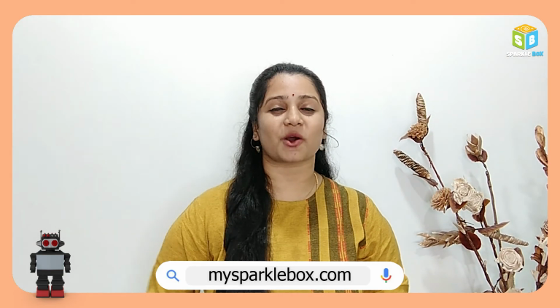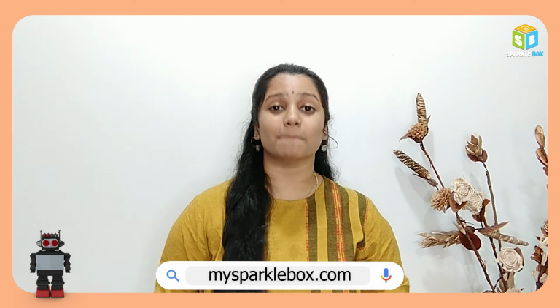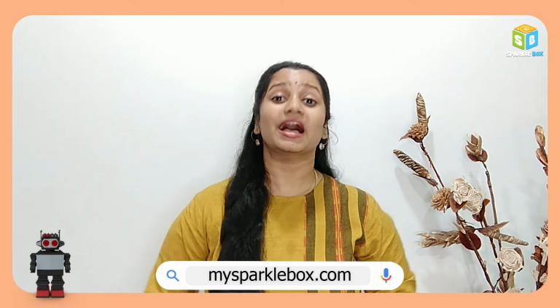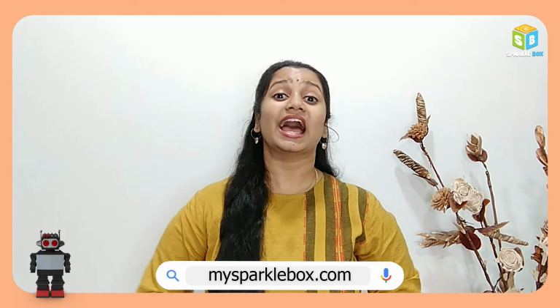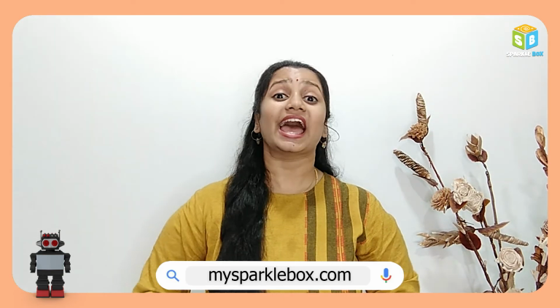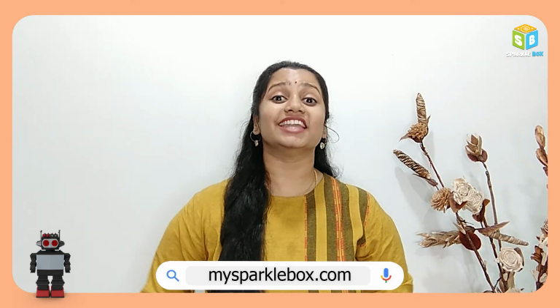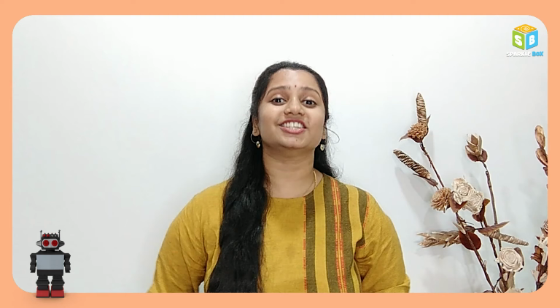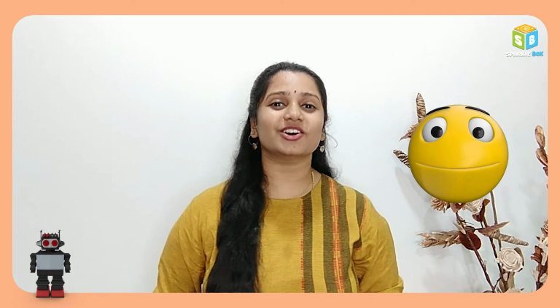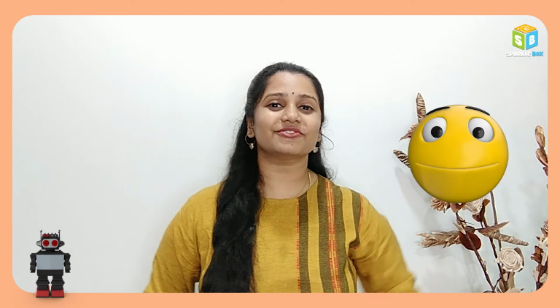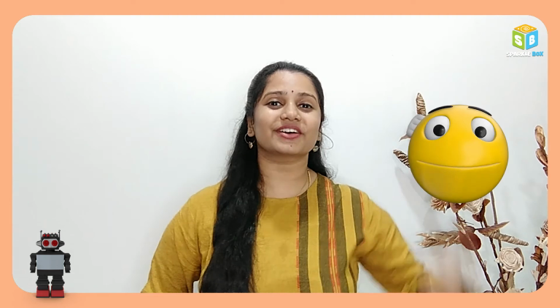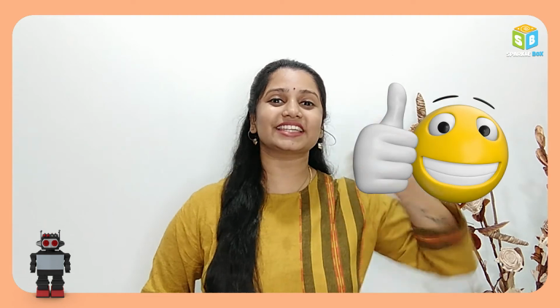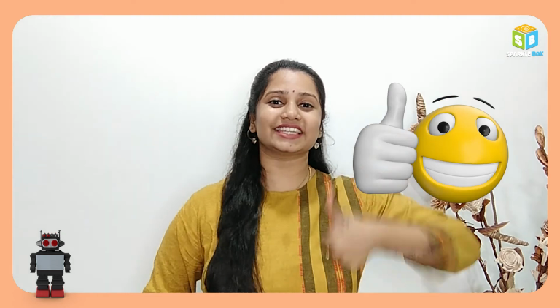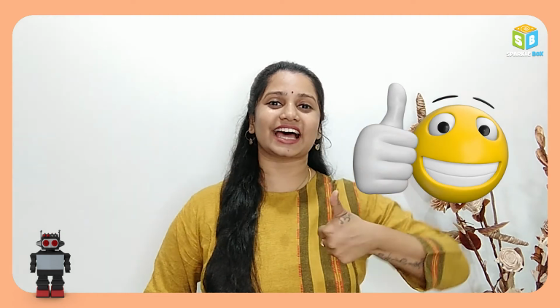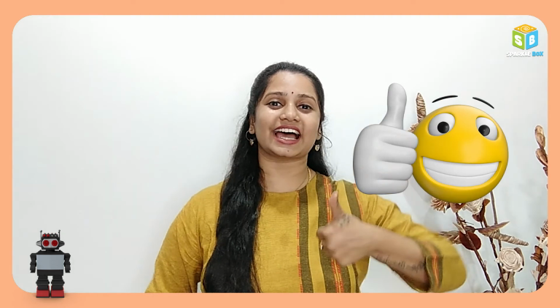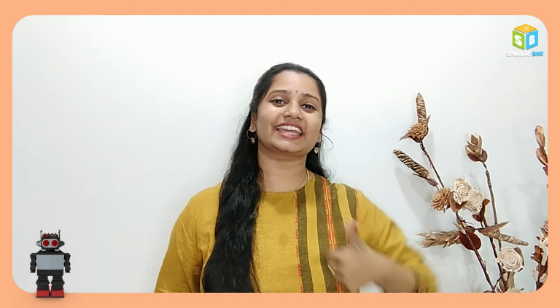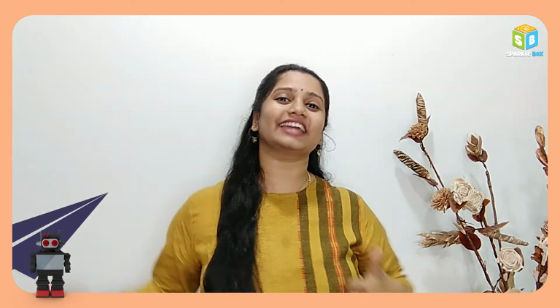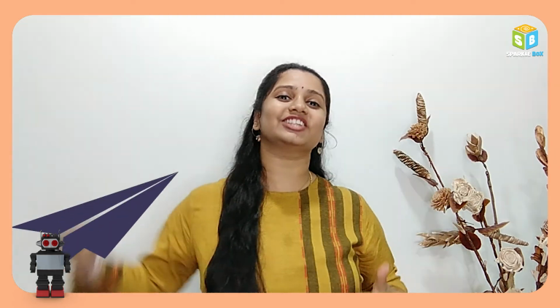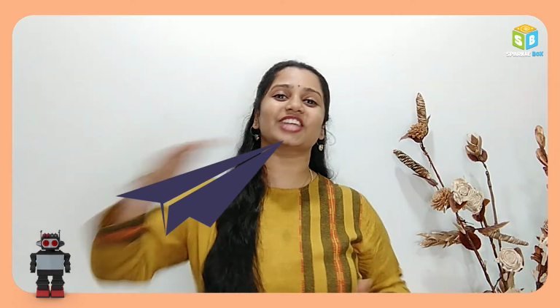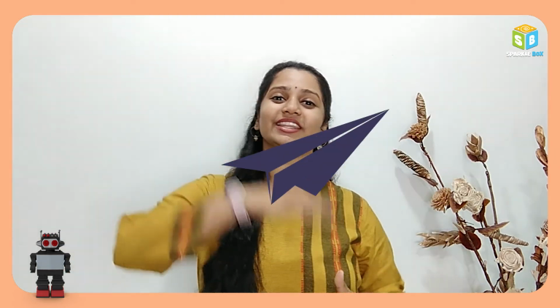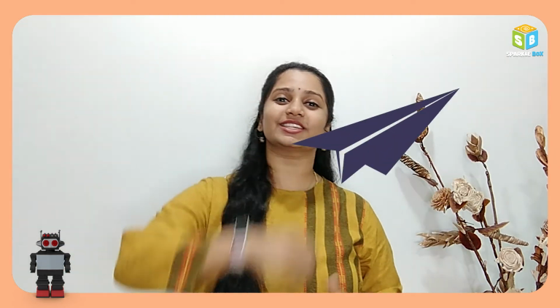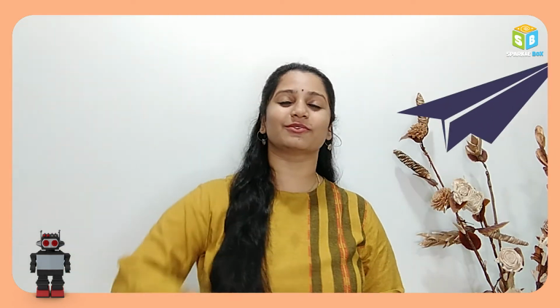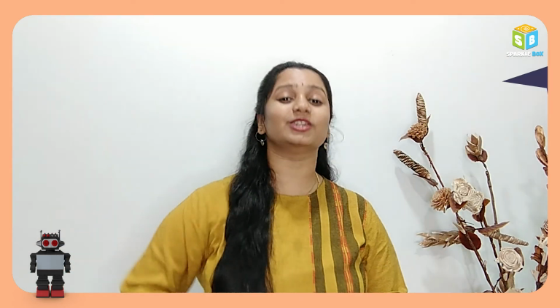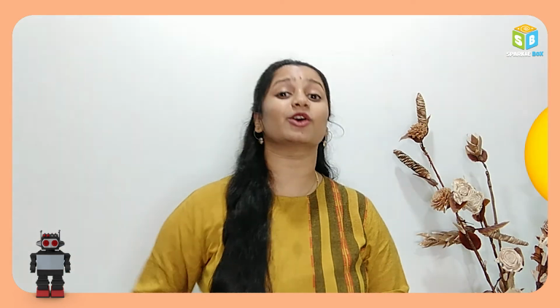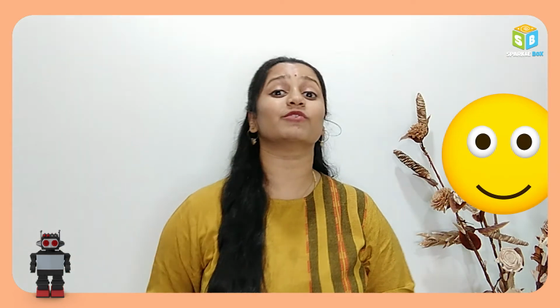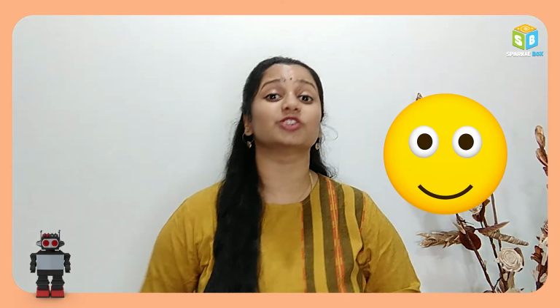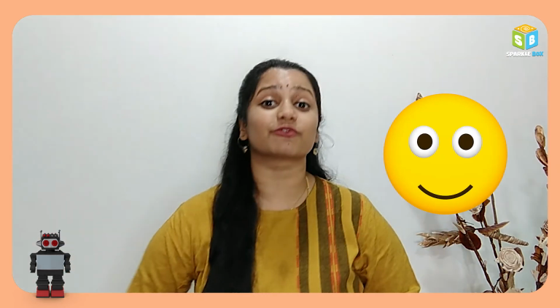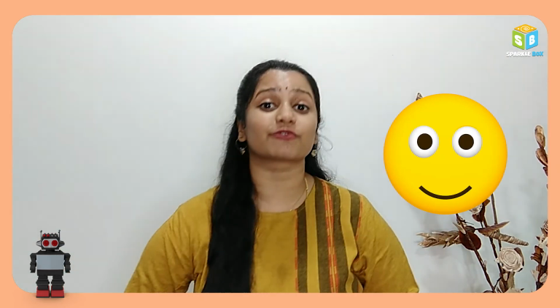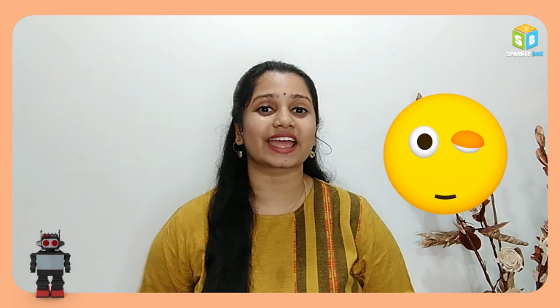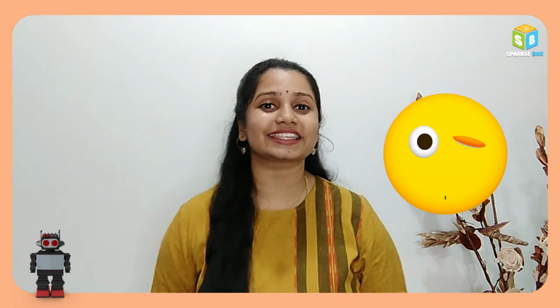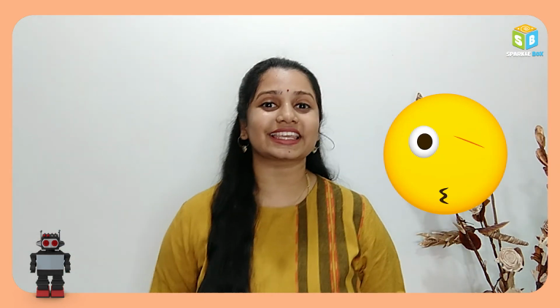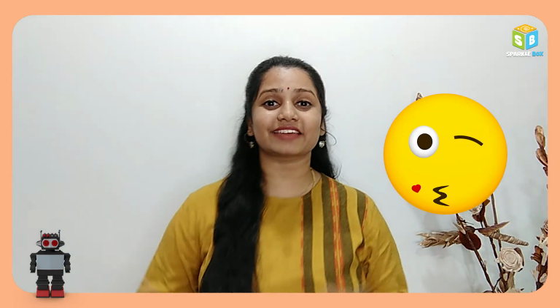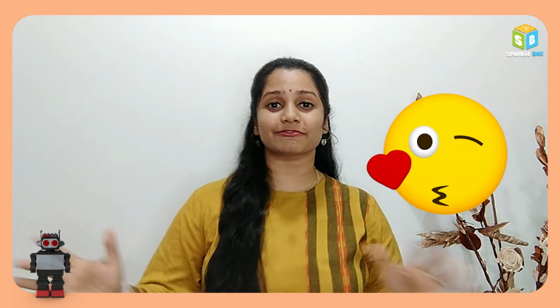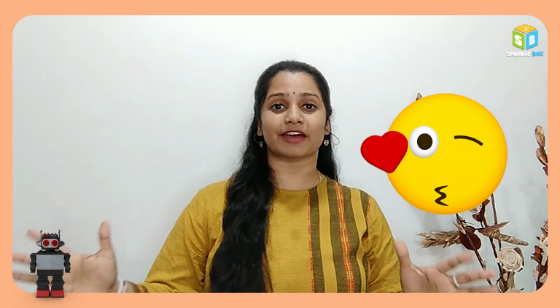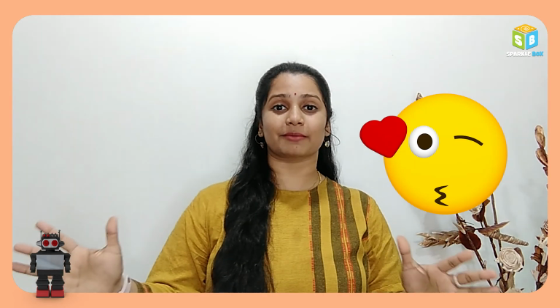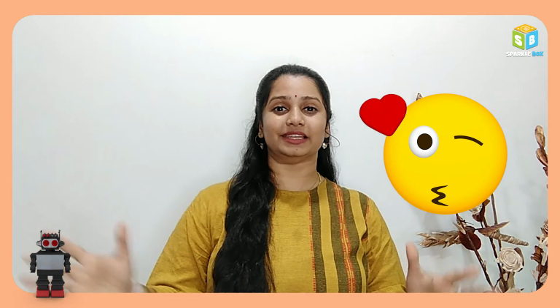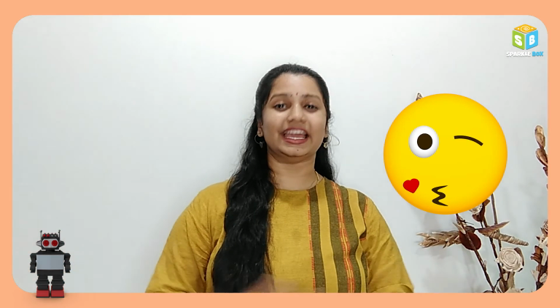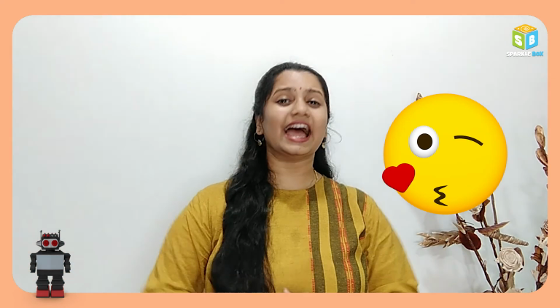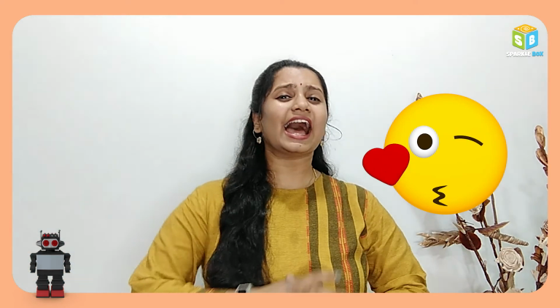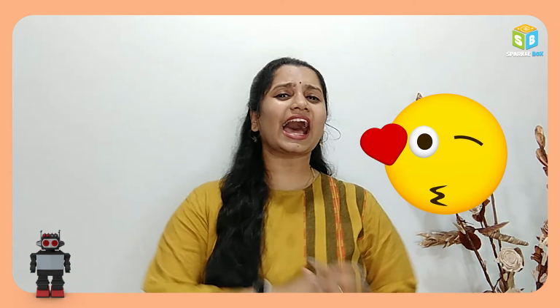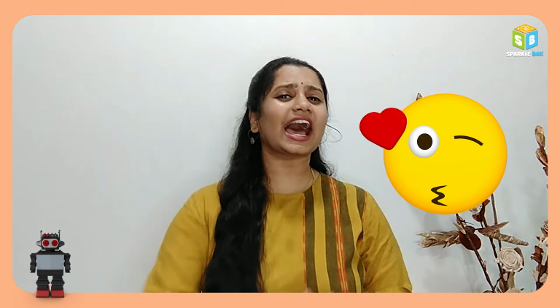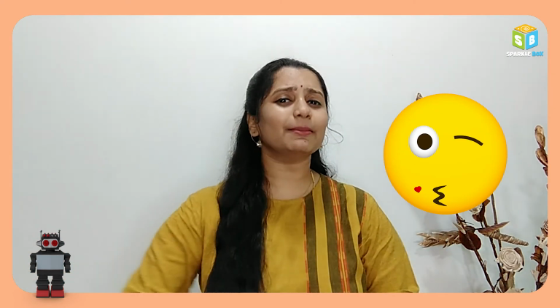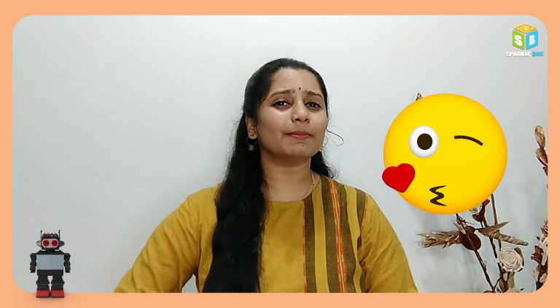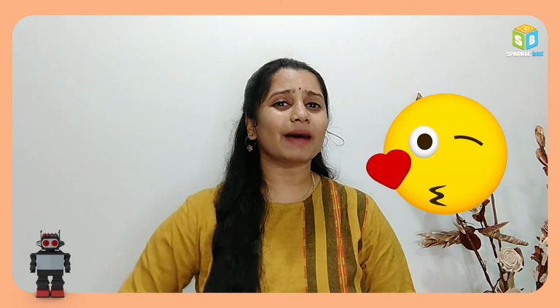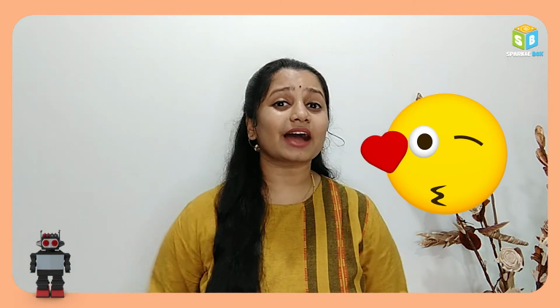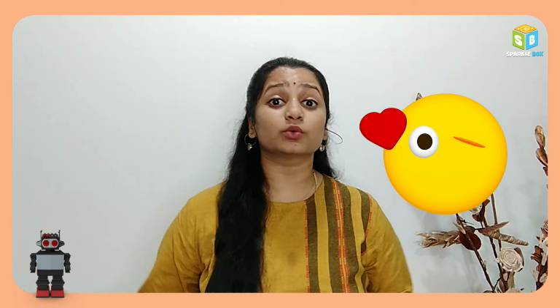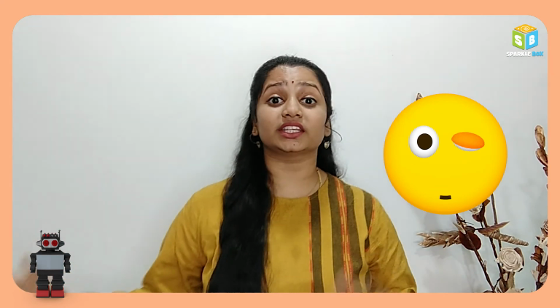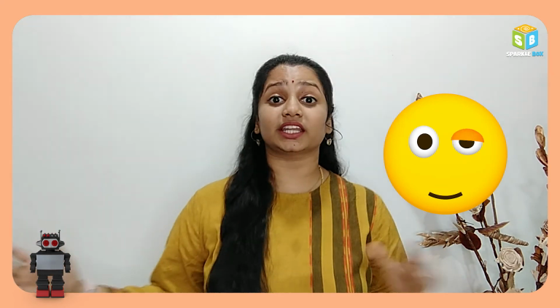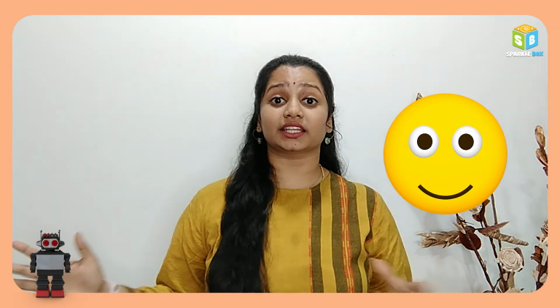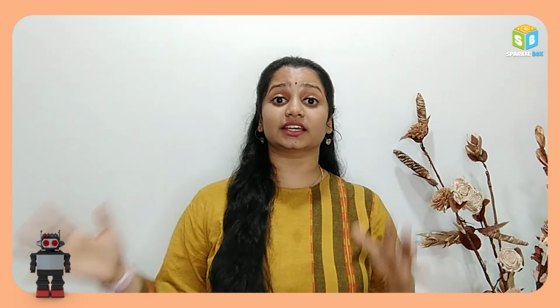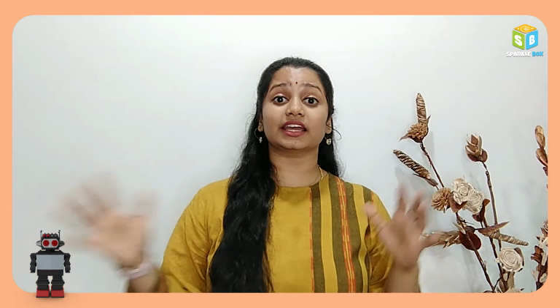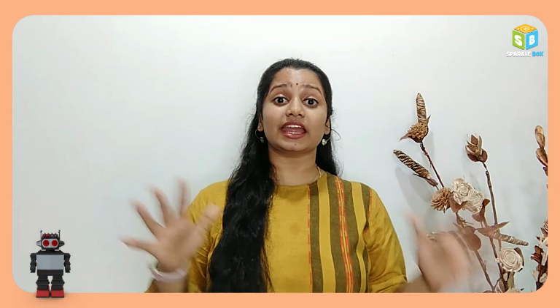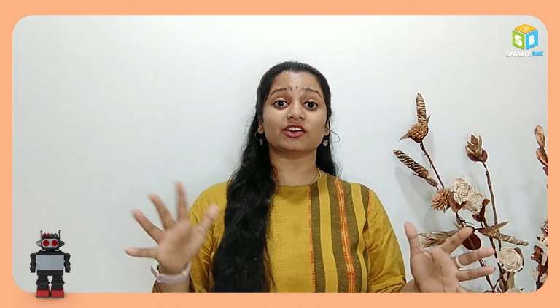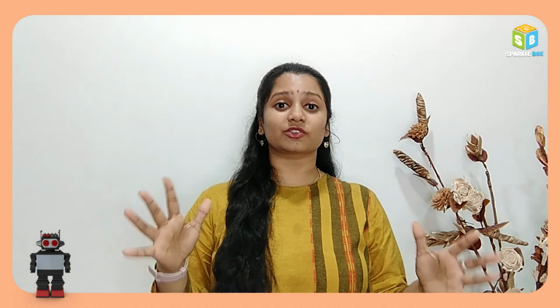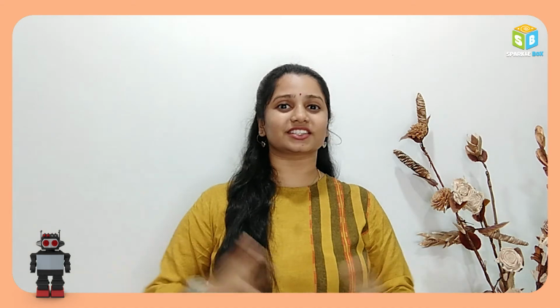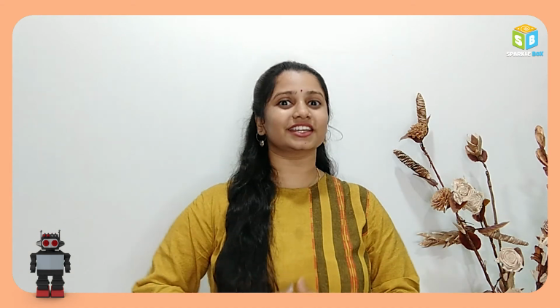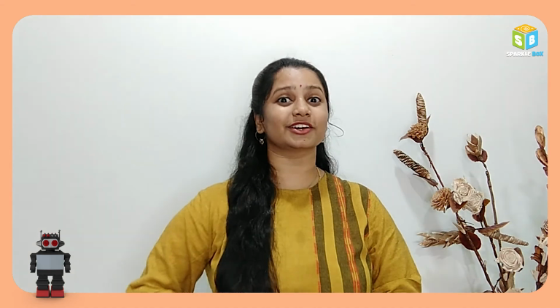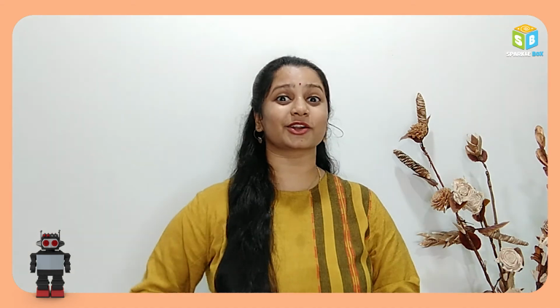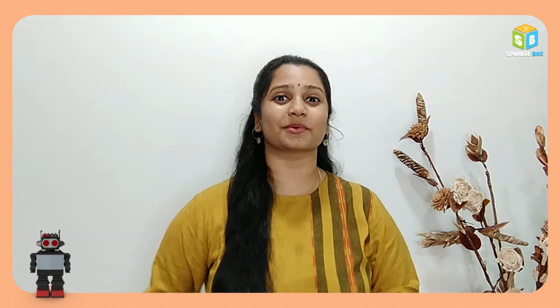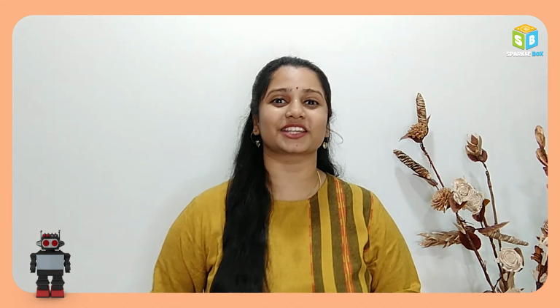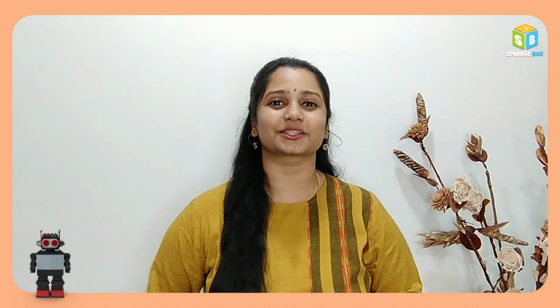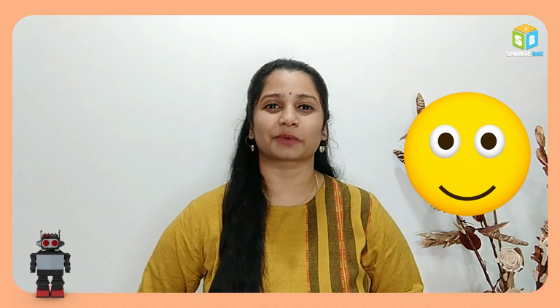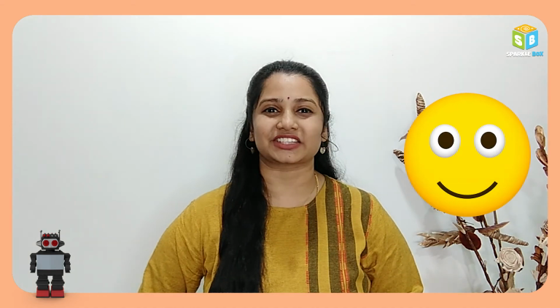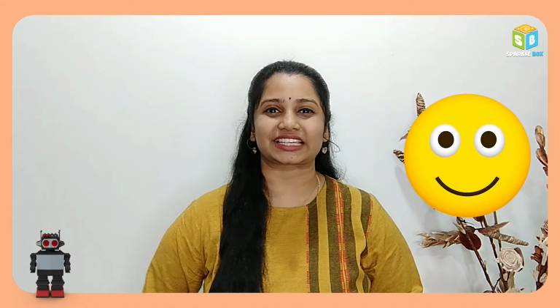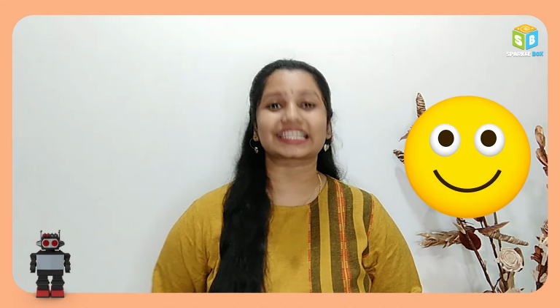Share this video with your friends and family. I'll be right back with another interesting robotics project.